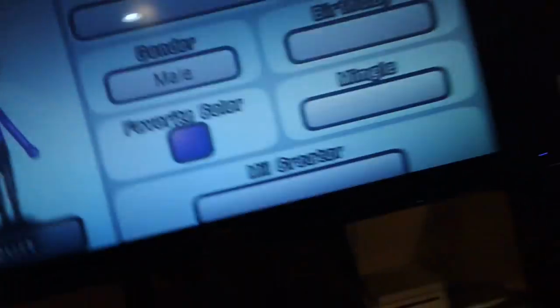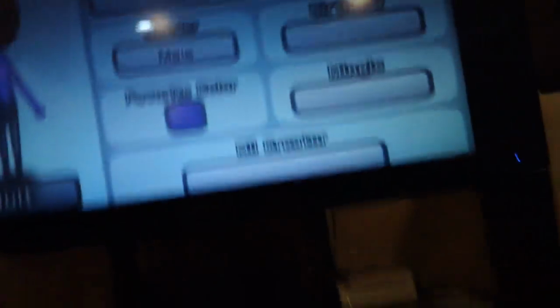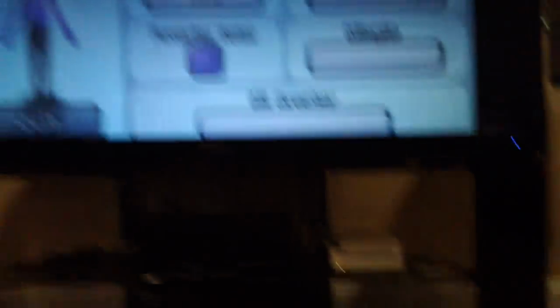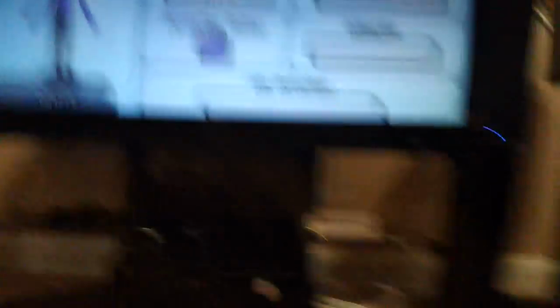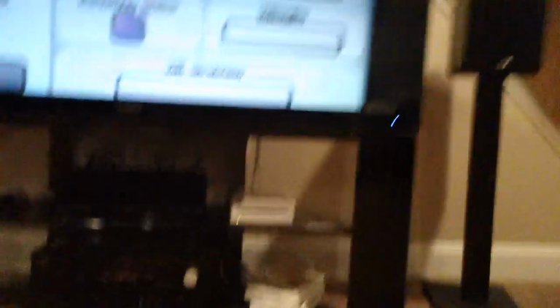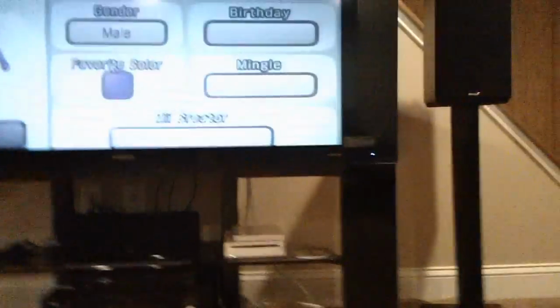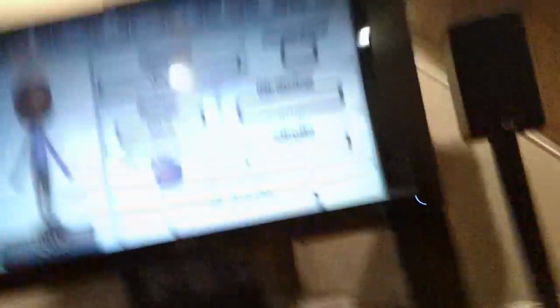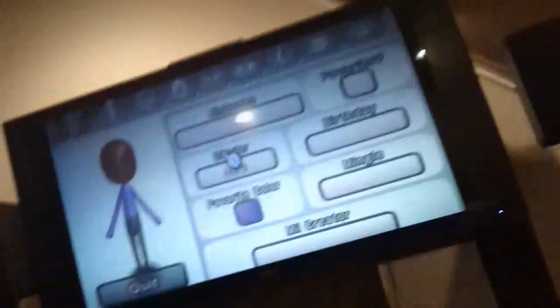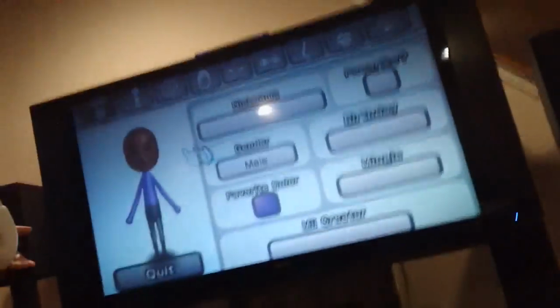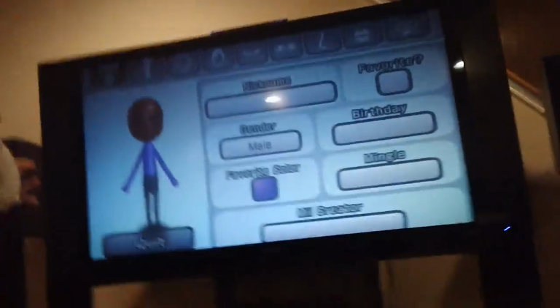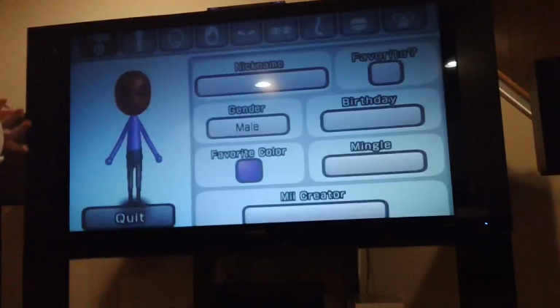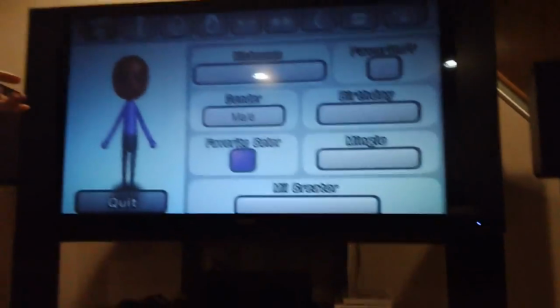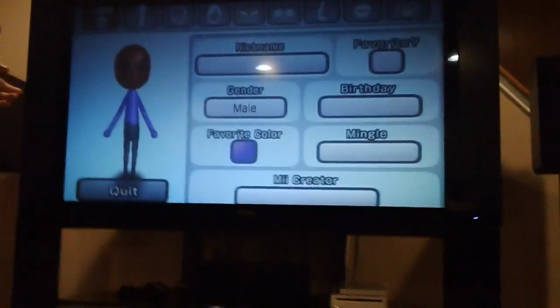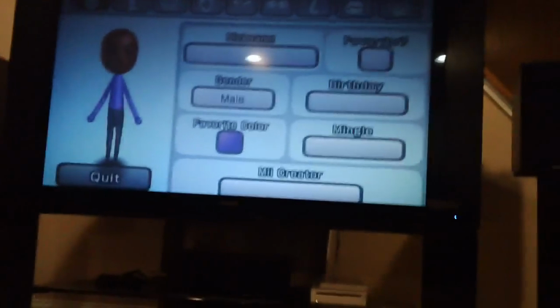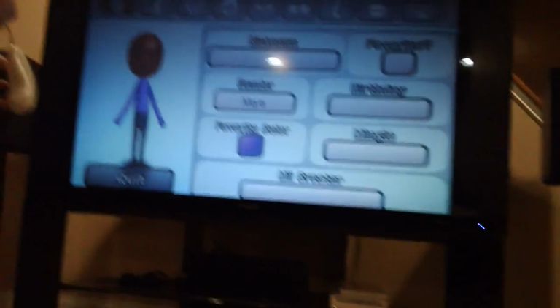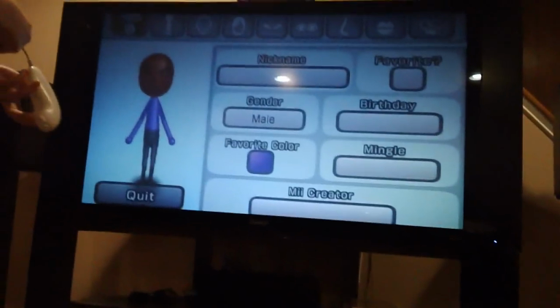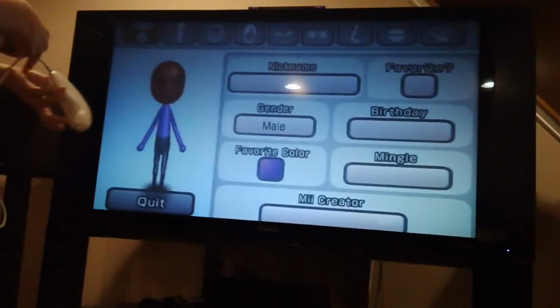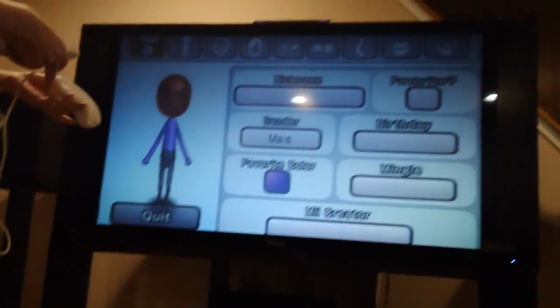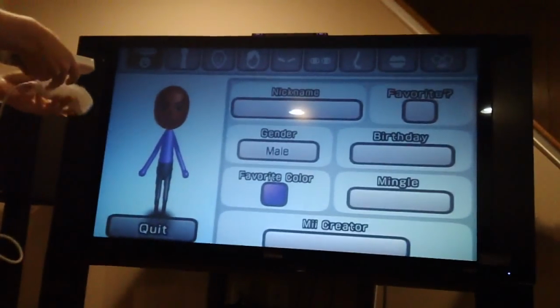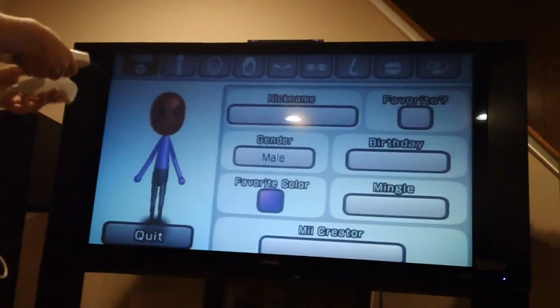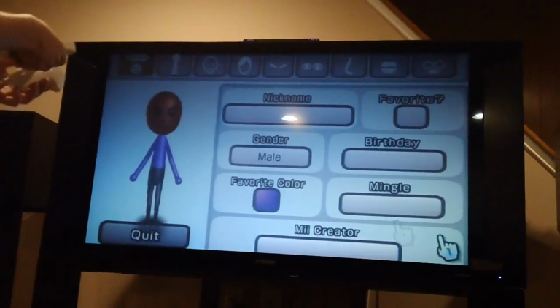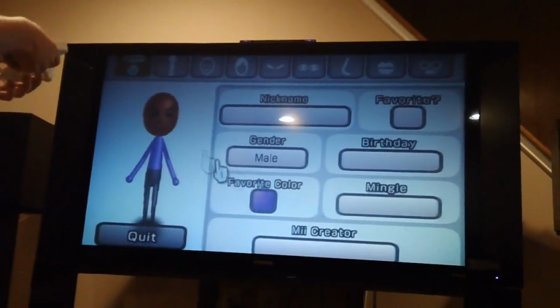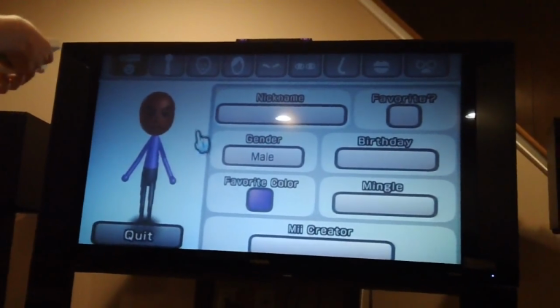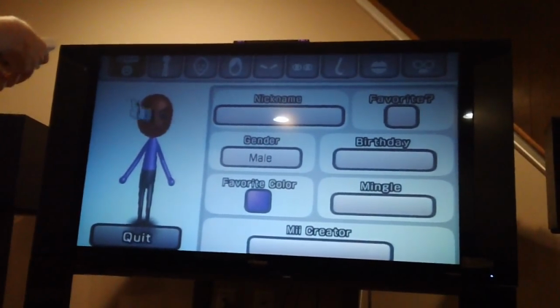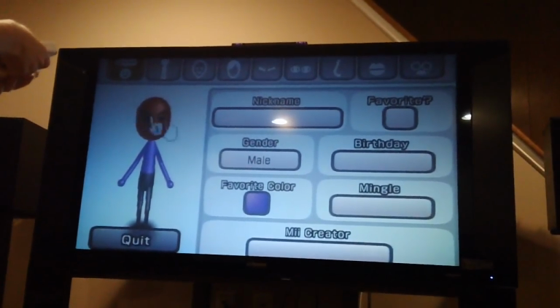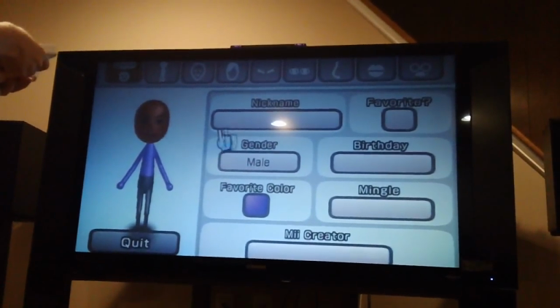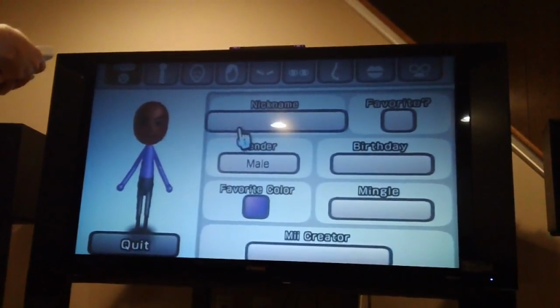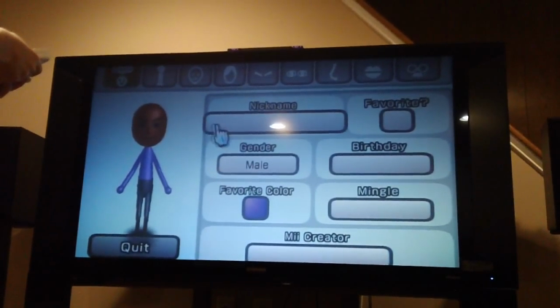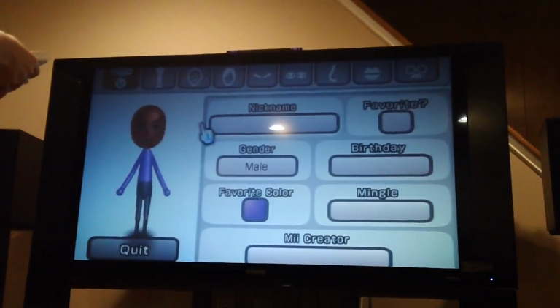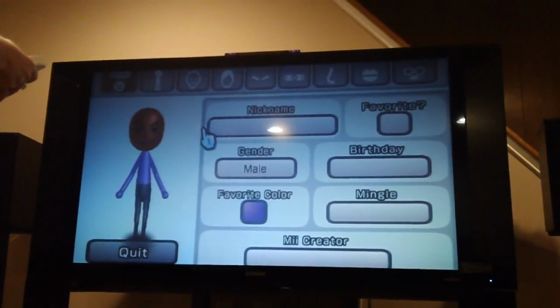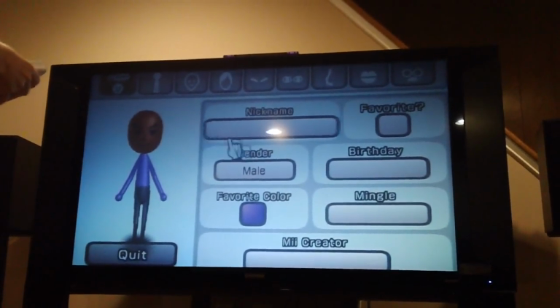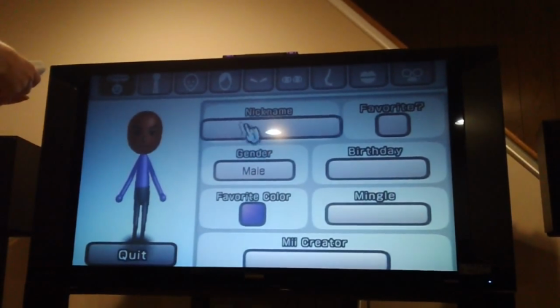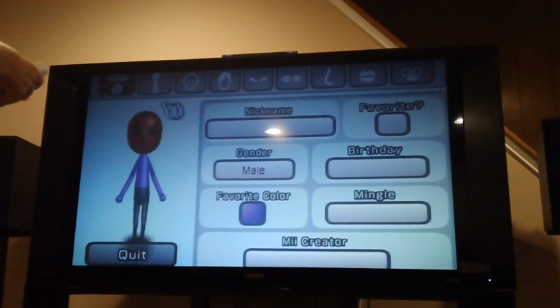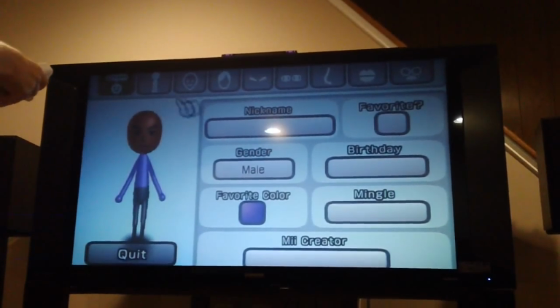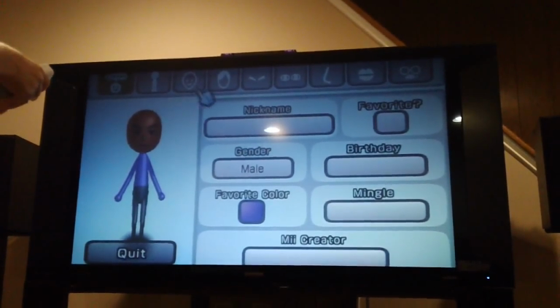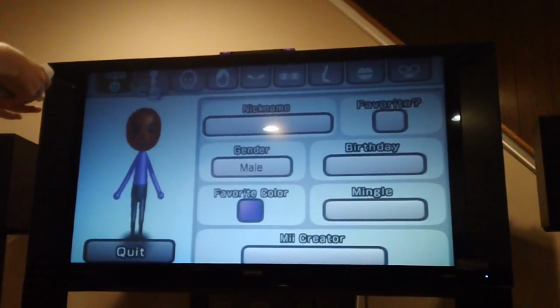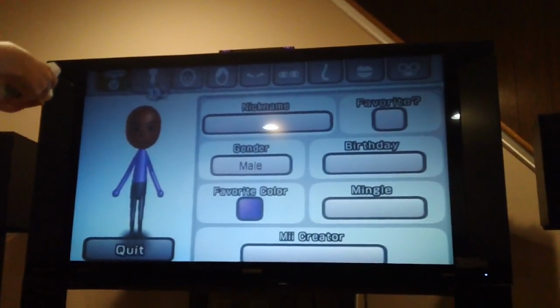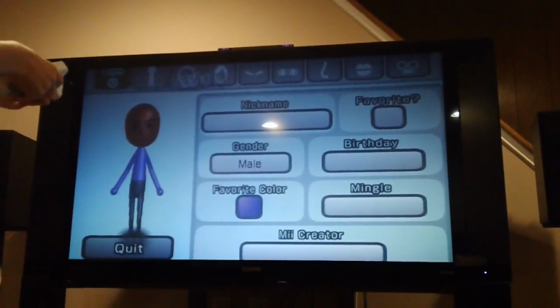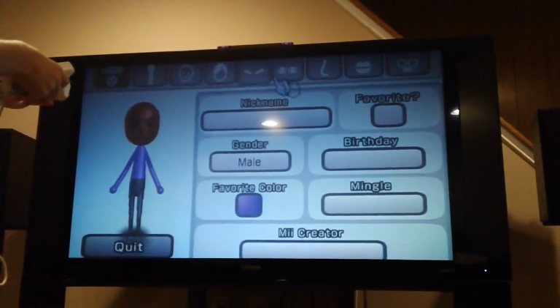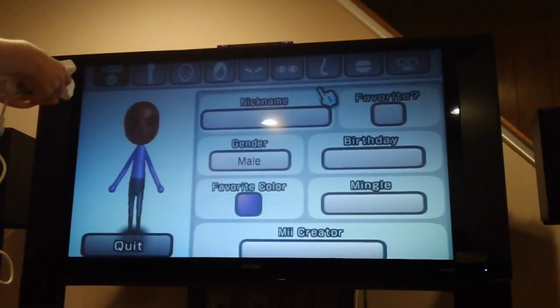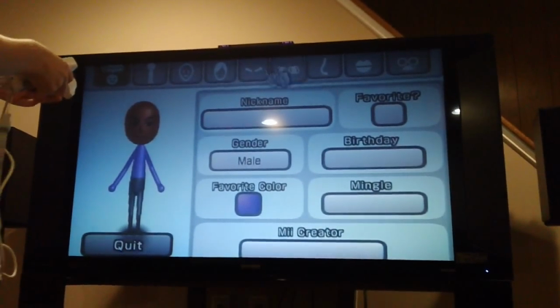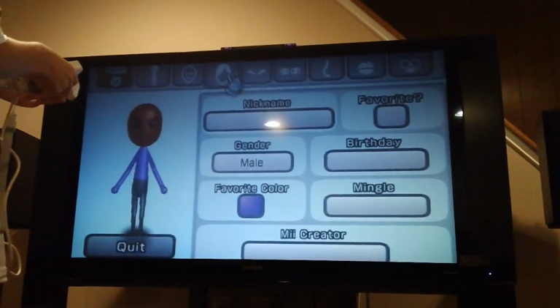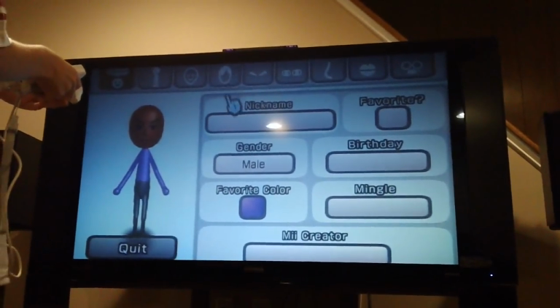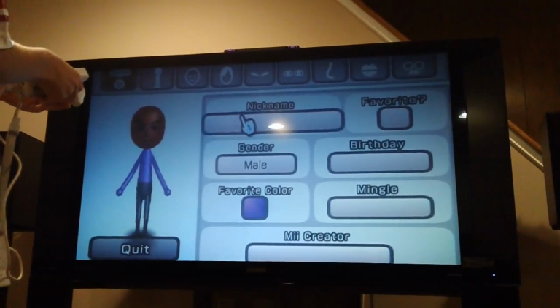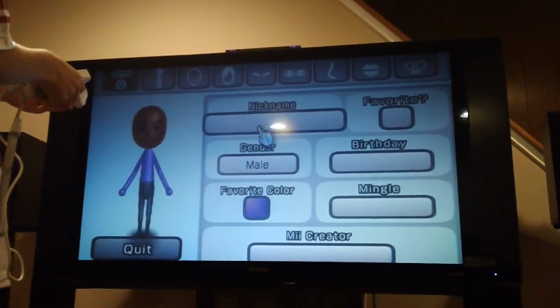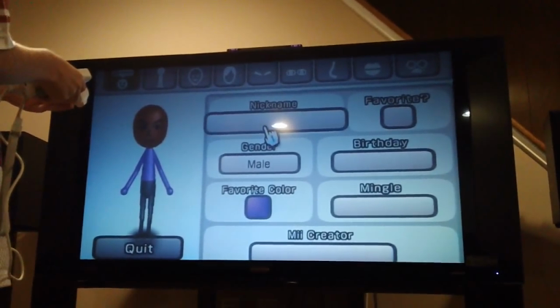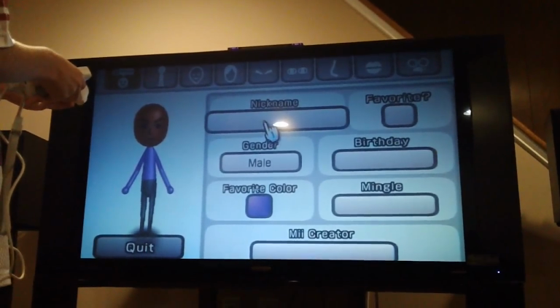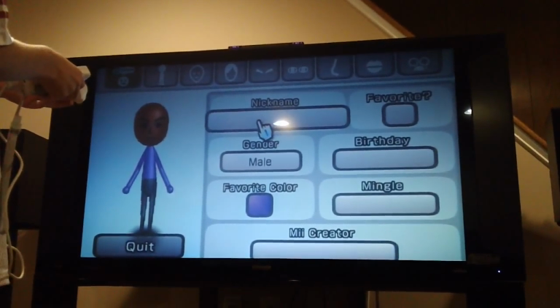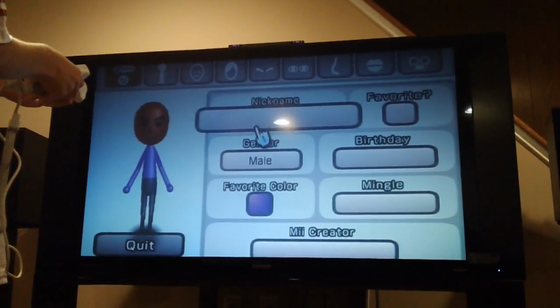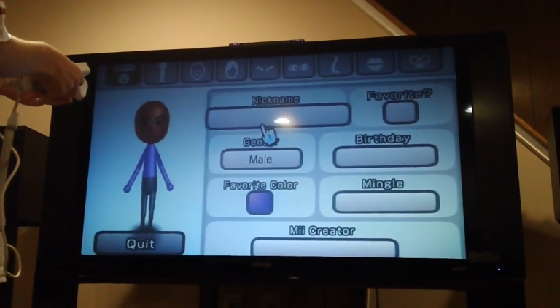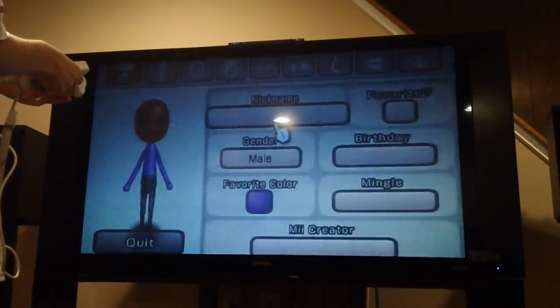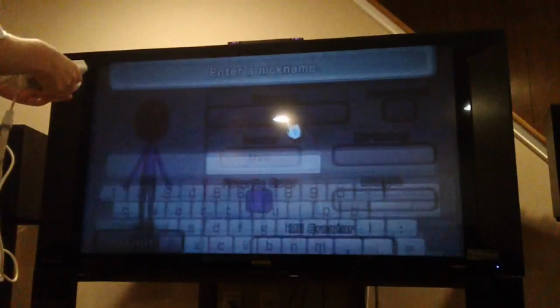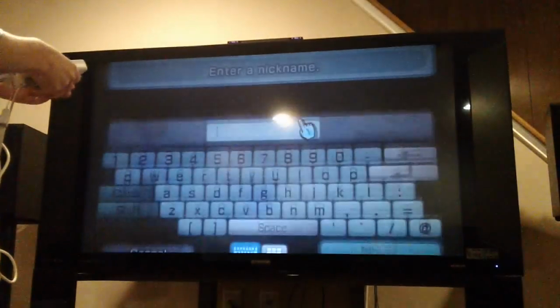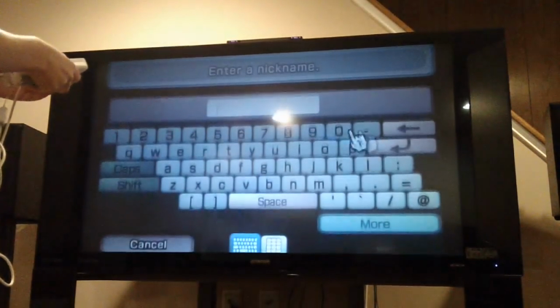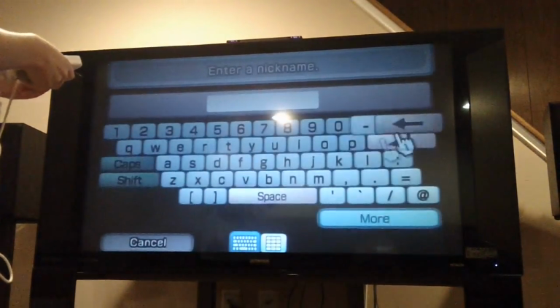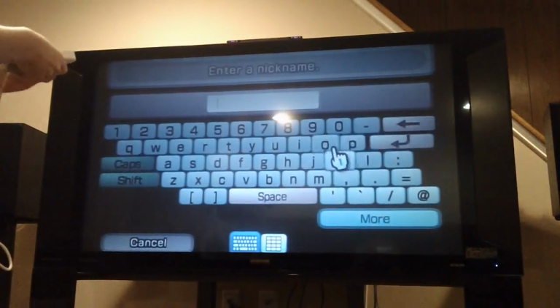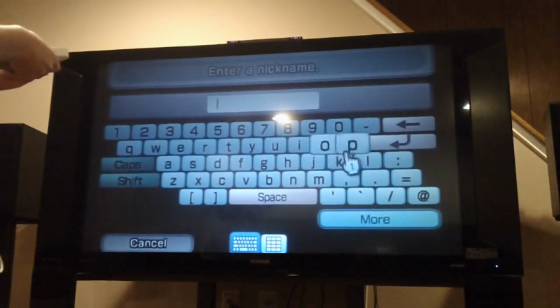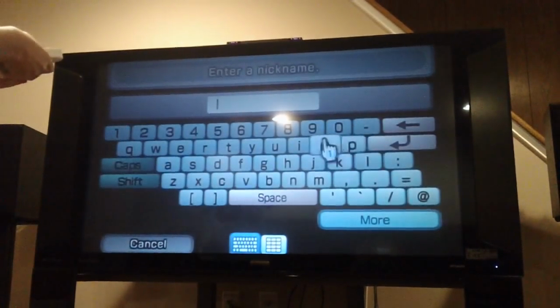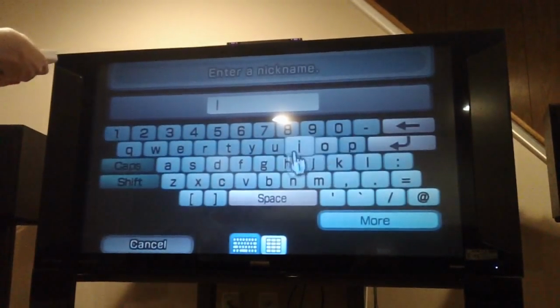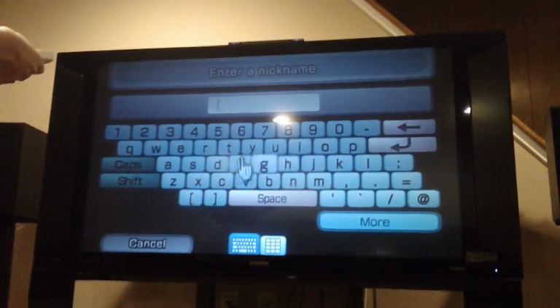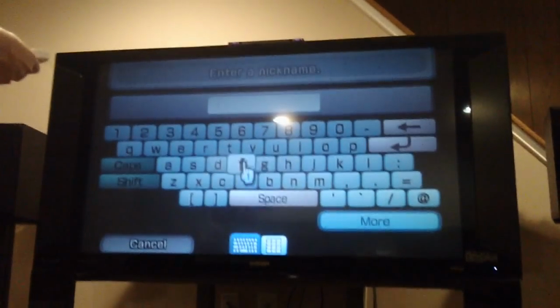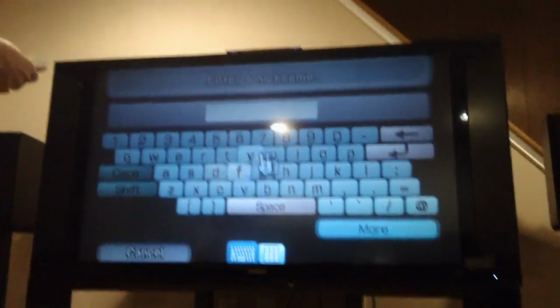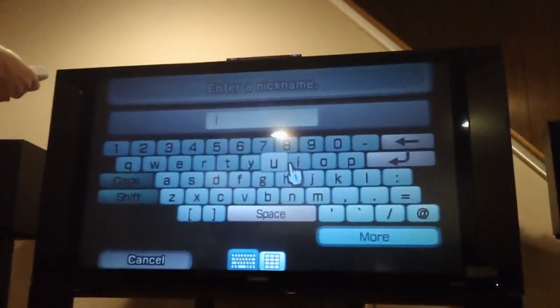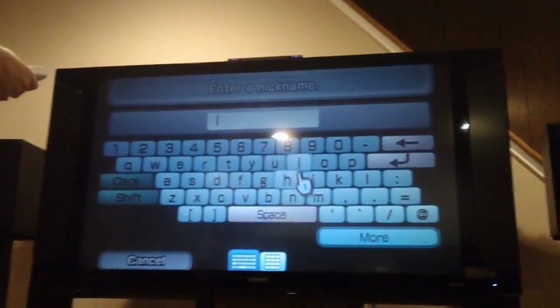So that's pretty much it. It's very simple. For the Mii, just keep all the same default things pretty much. And then there's the nickname.